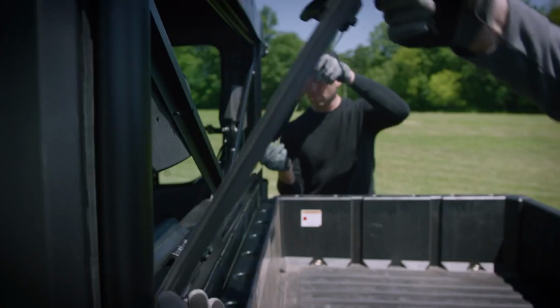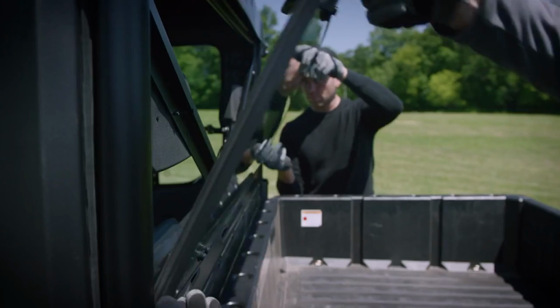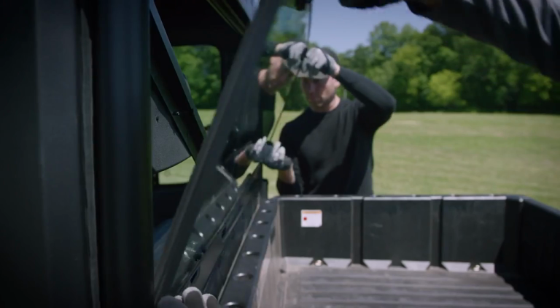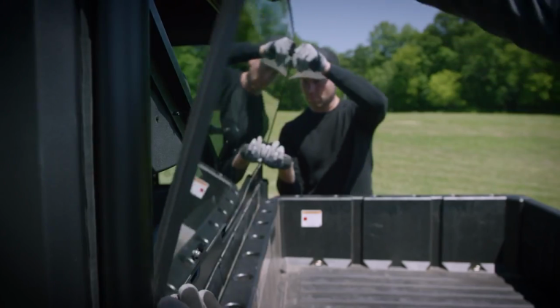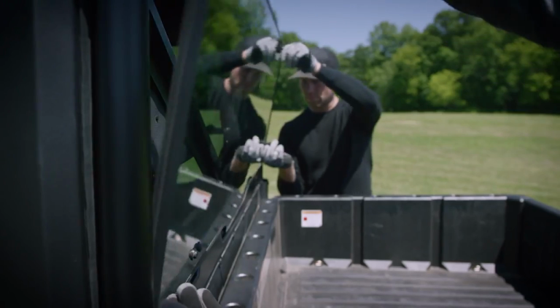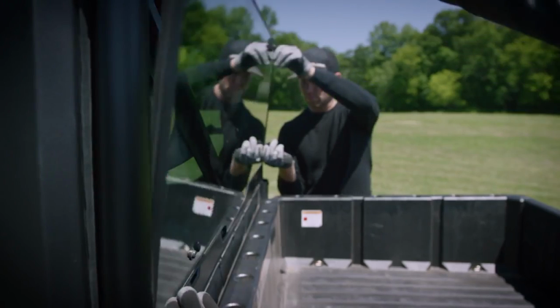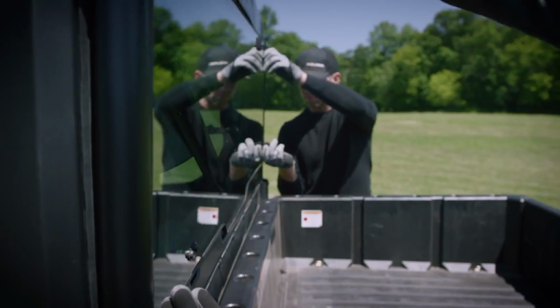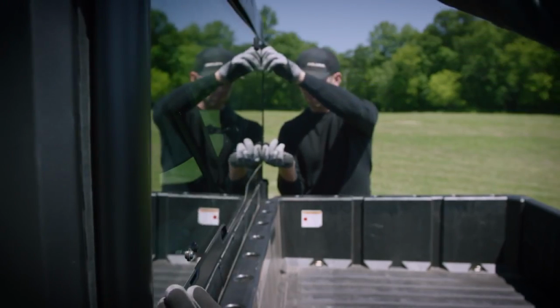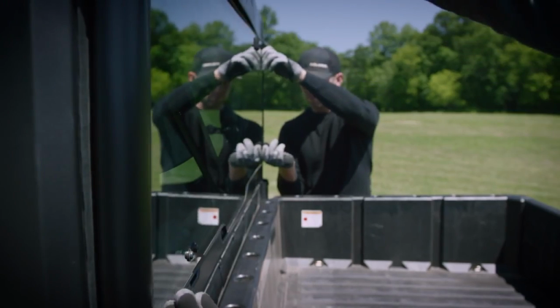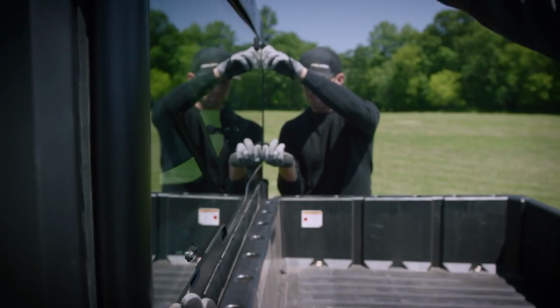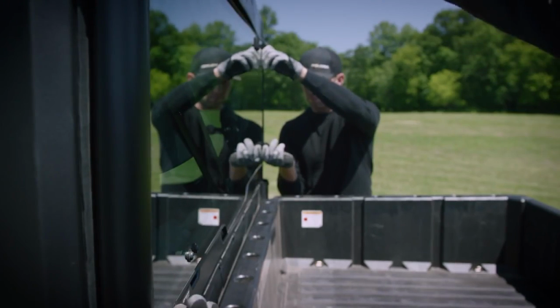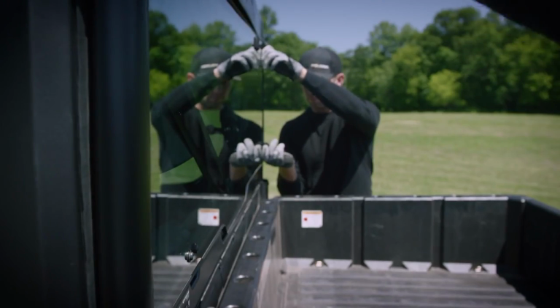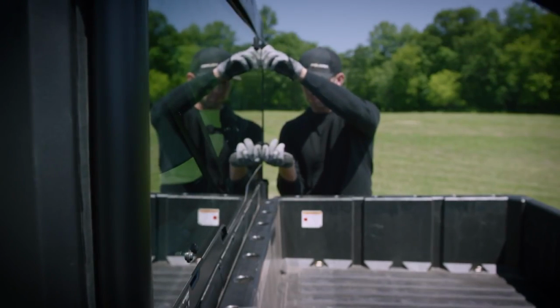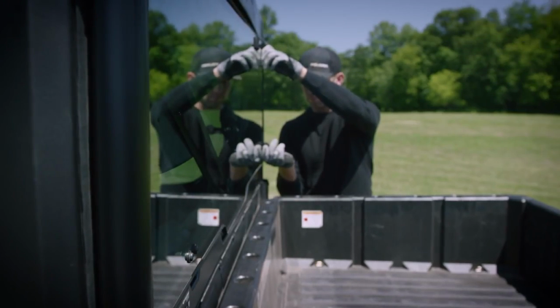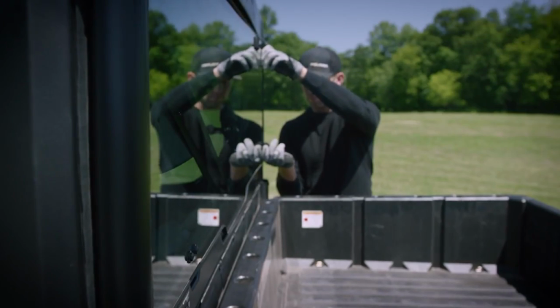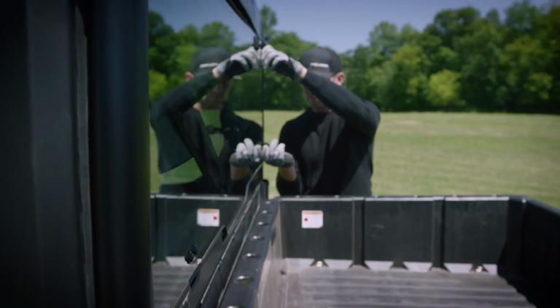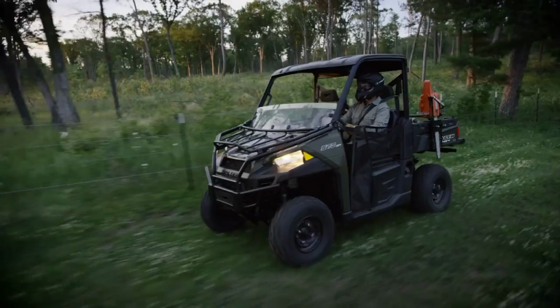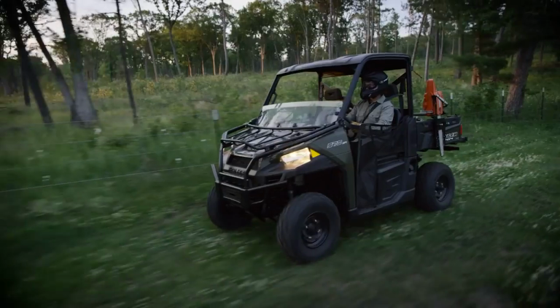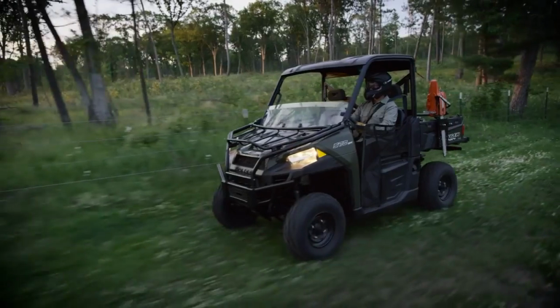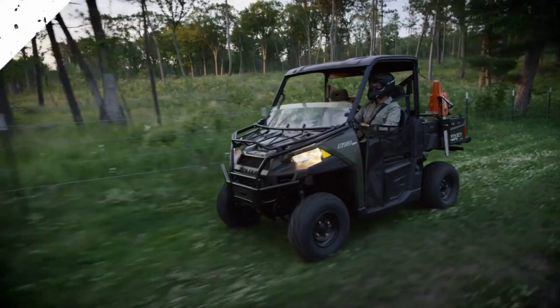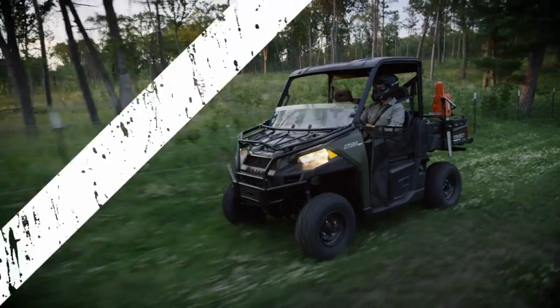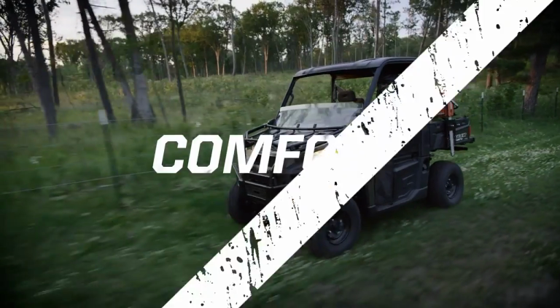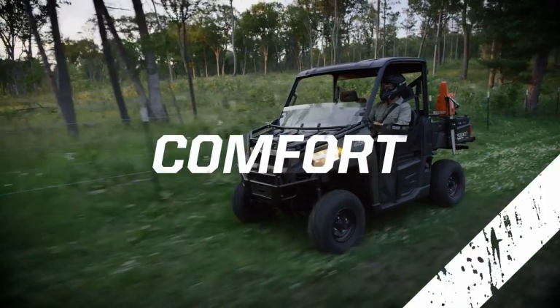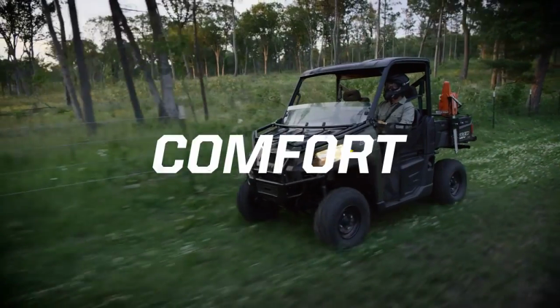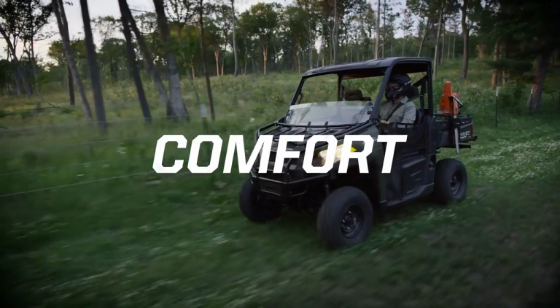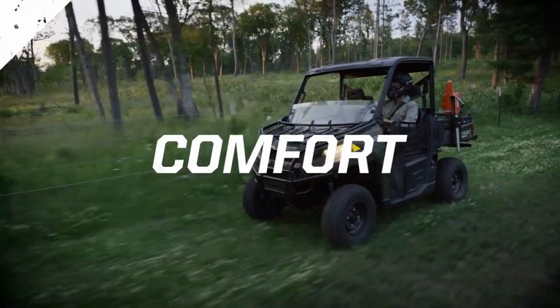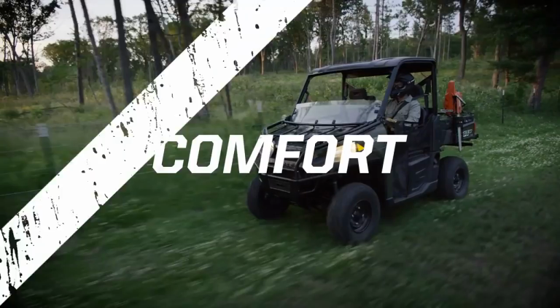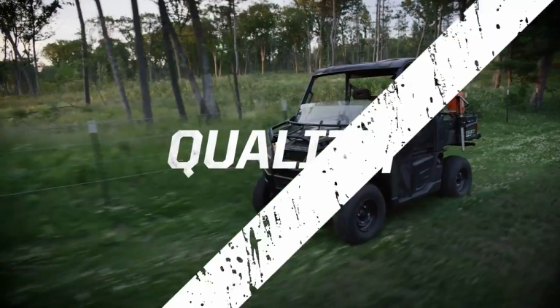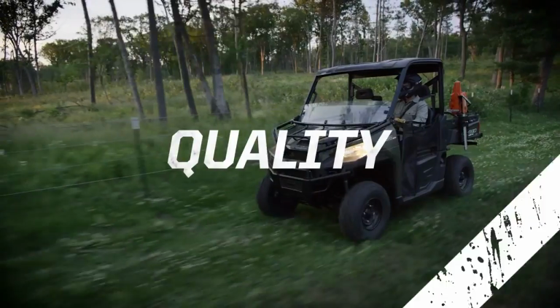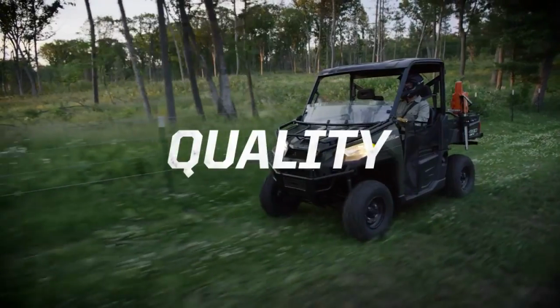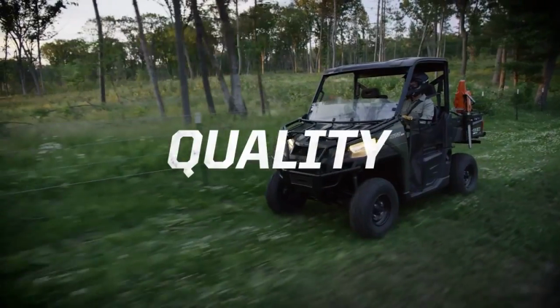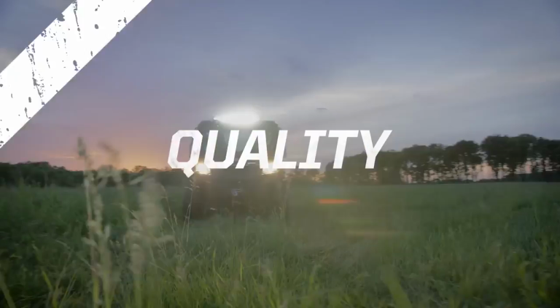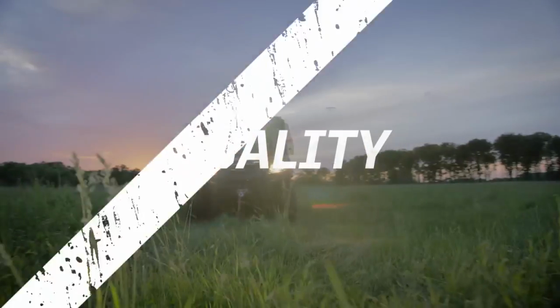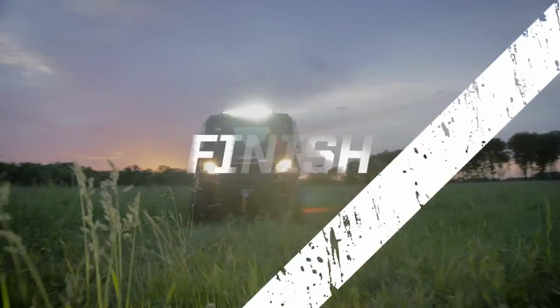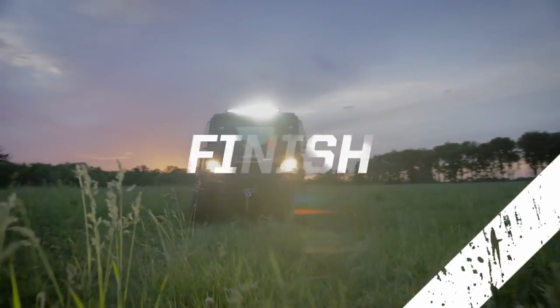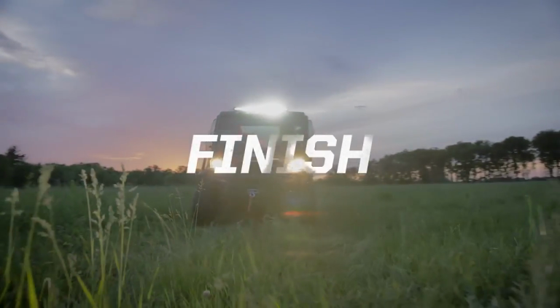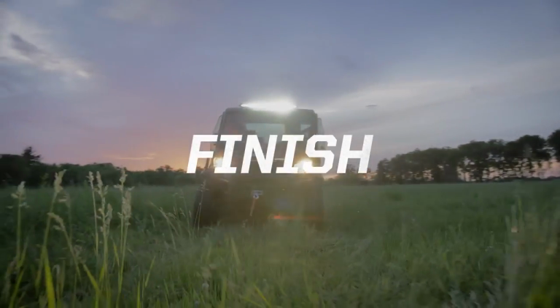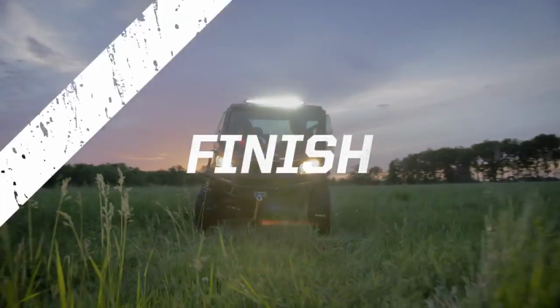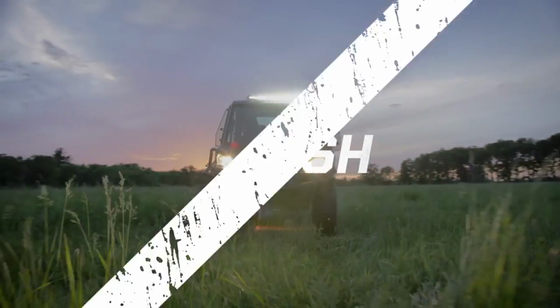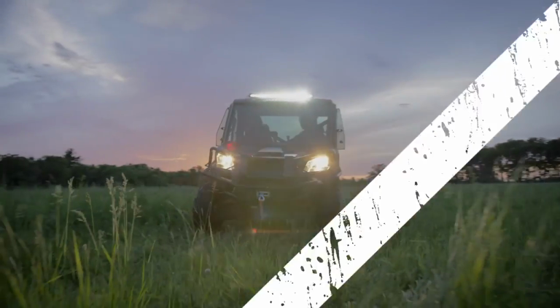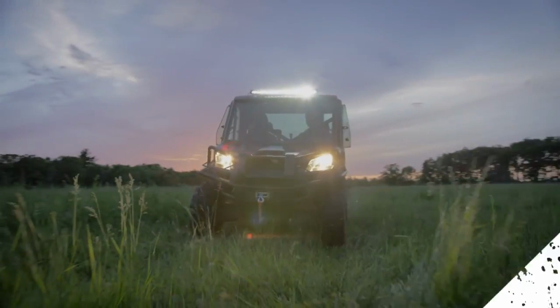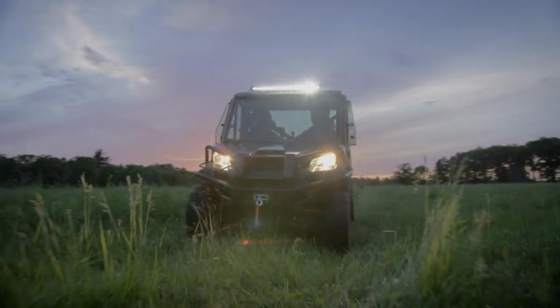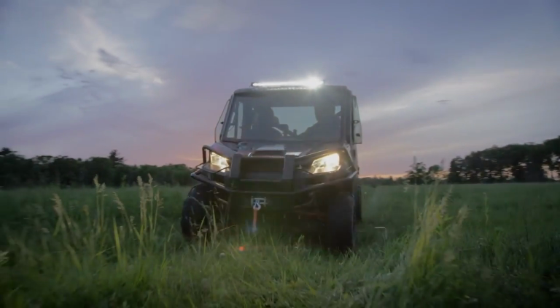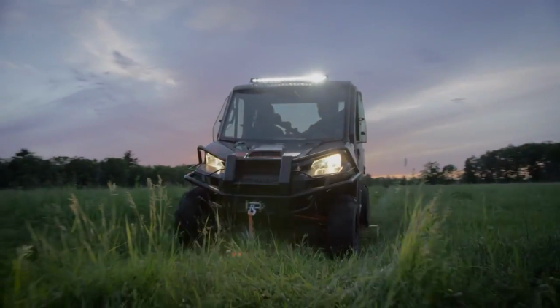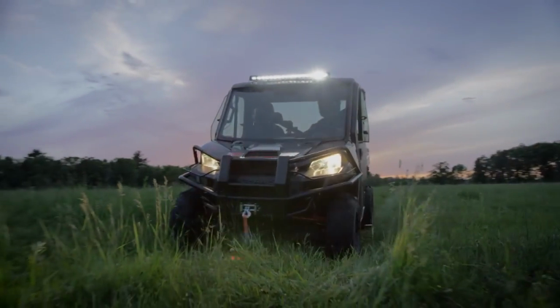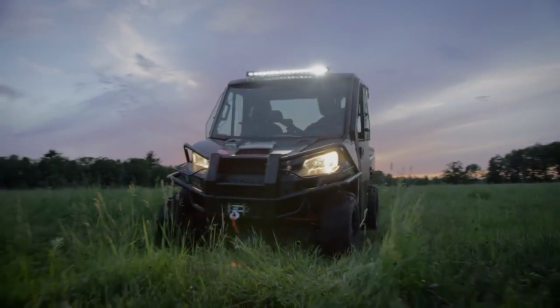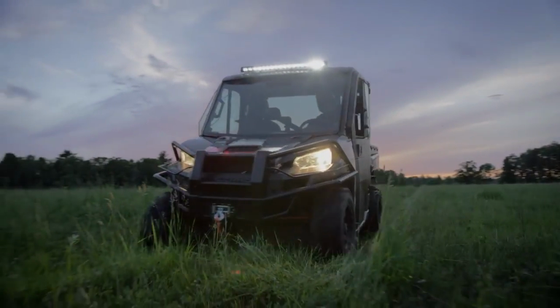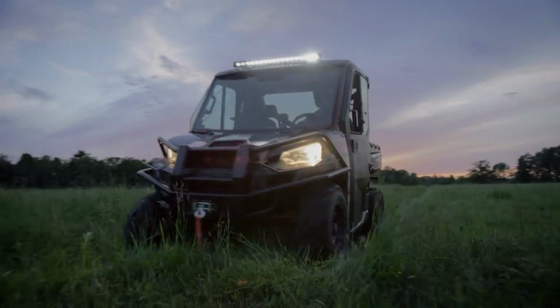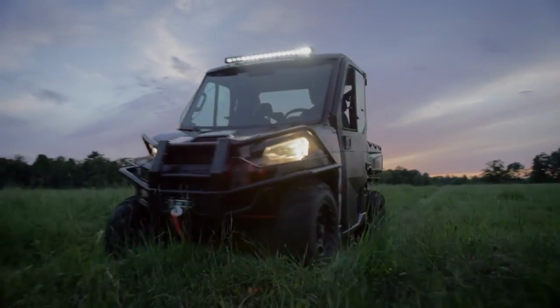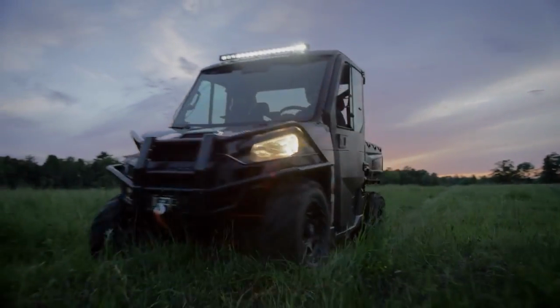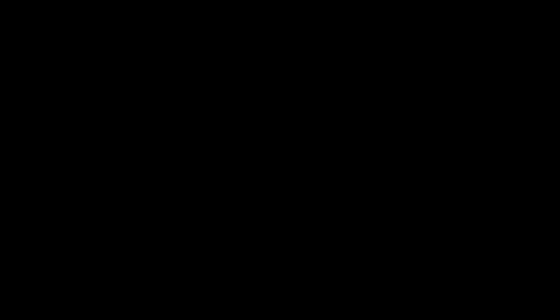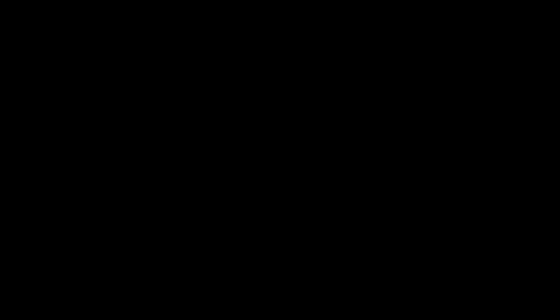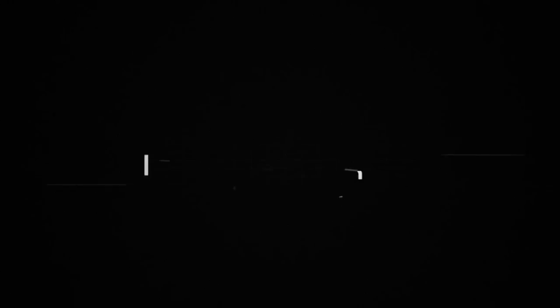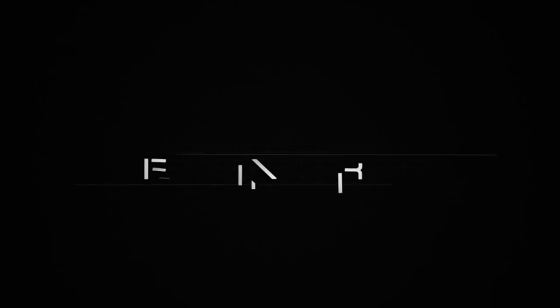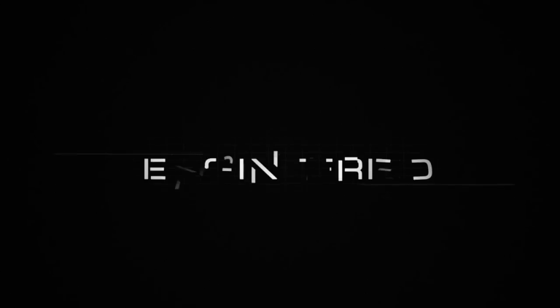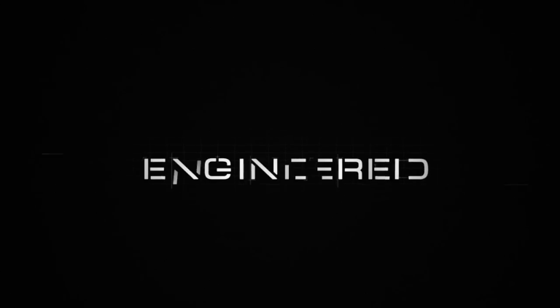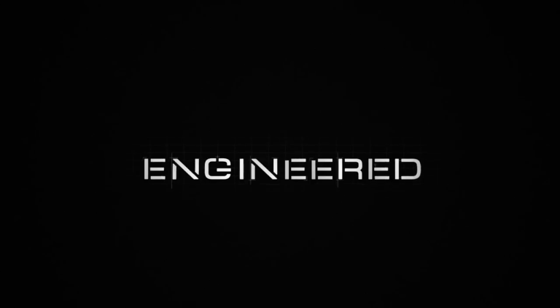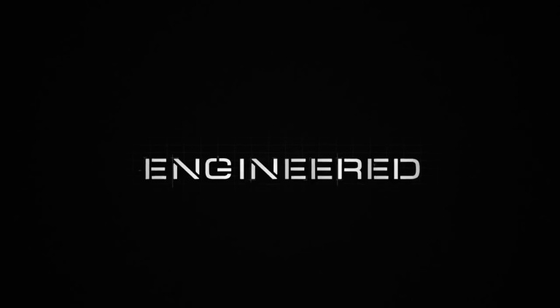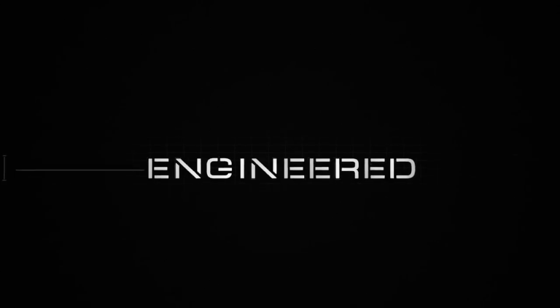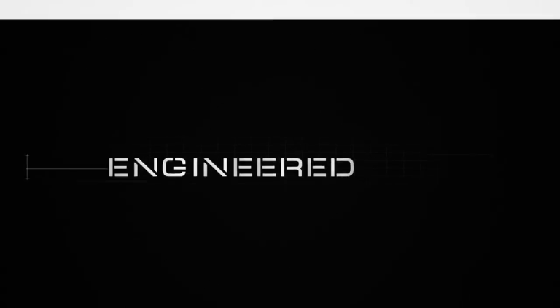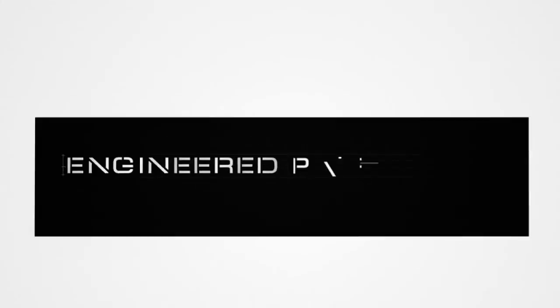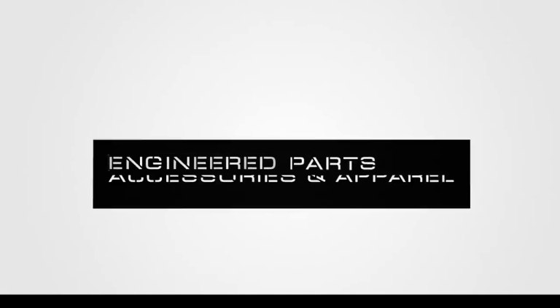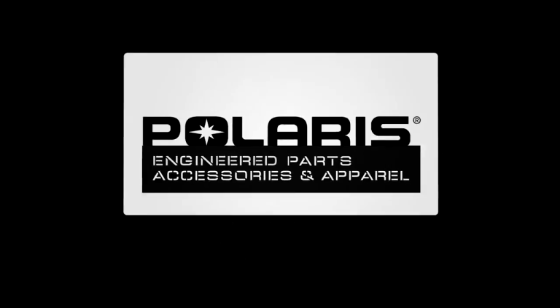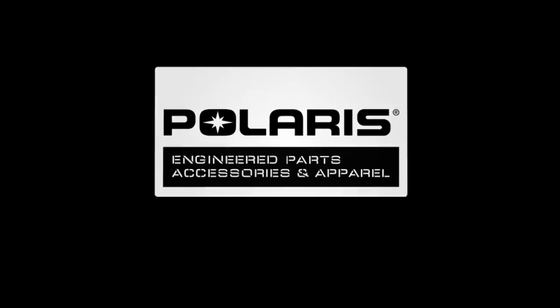No other manufacturer can match the comfort, quality and finish of Polaris Engineered Lock and Ride ProFit Cab Systems.